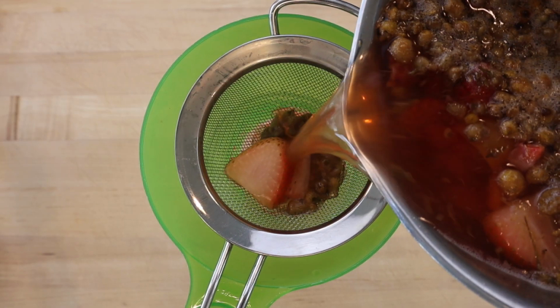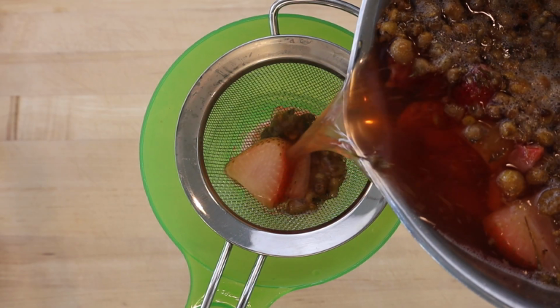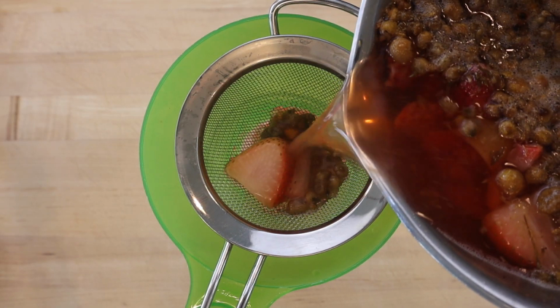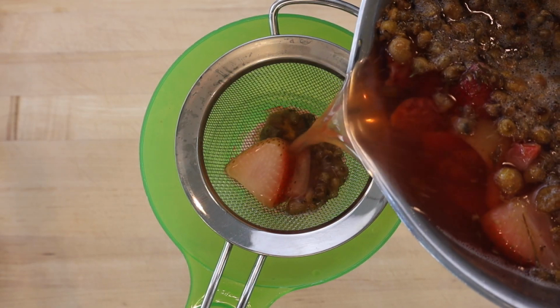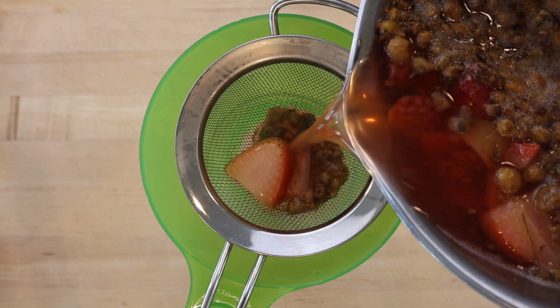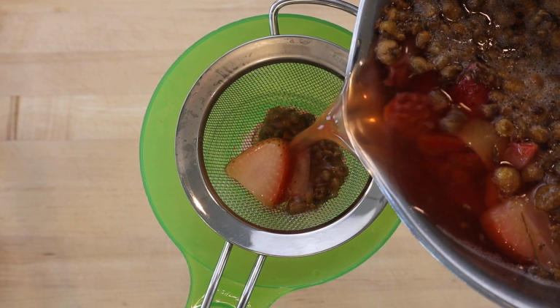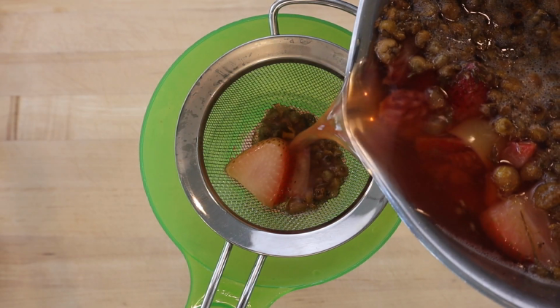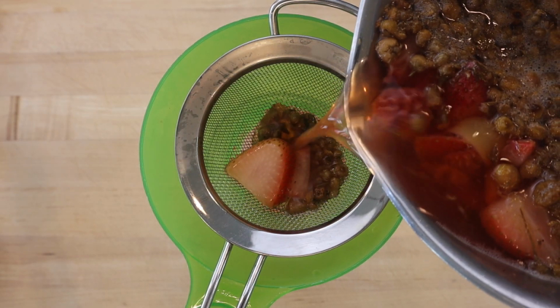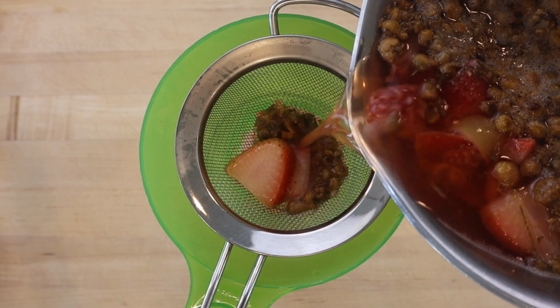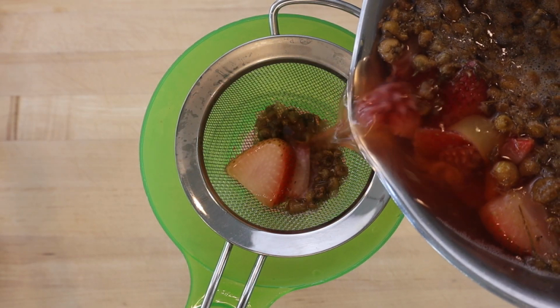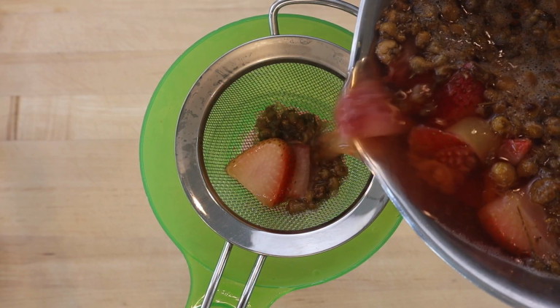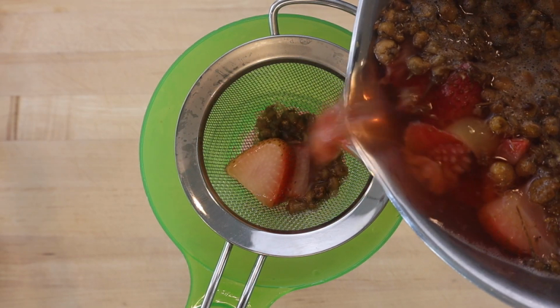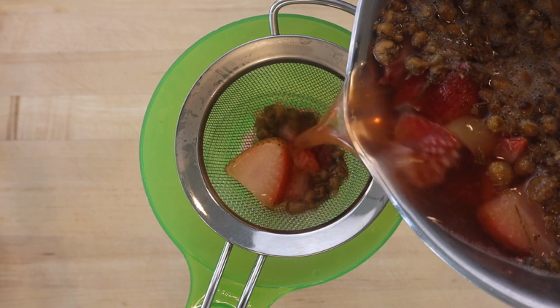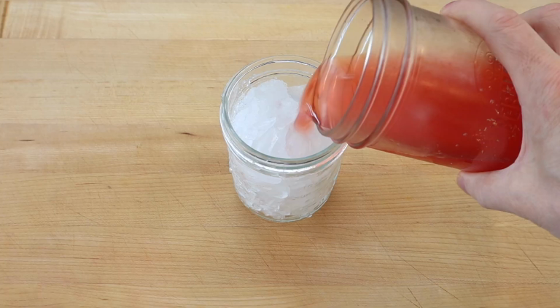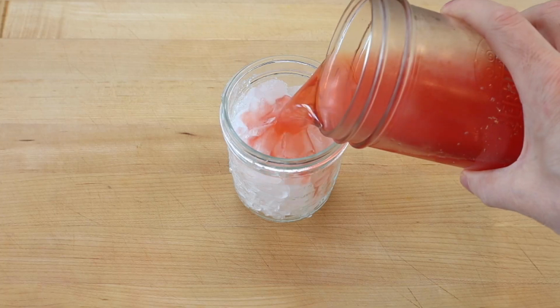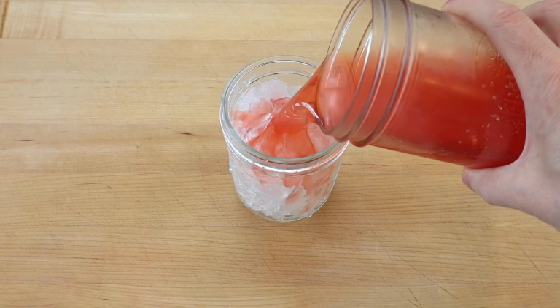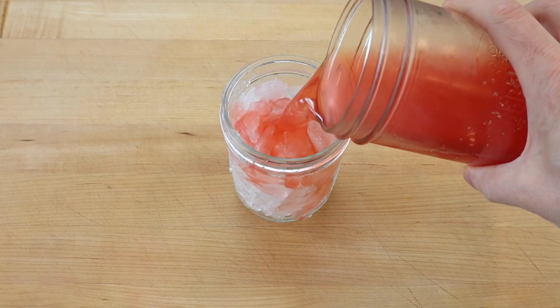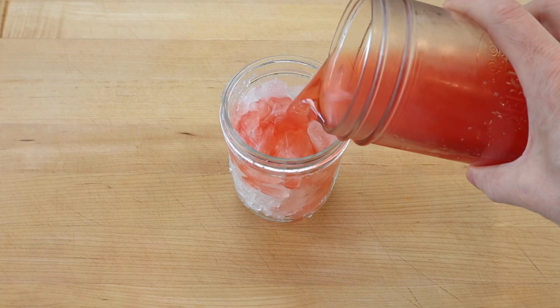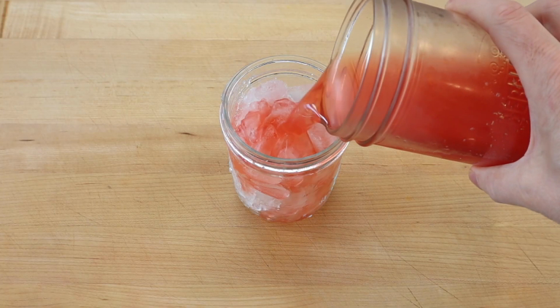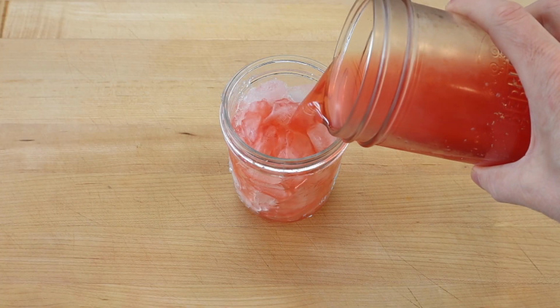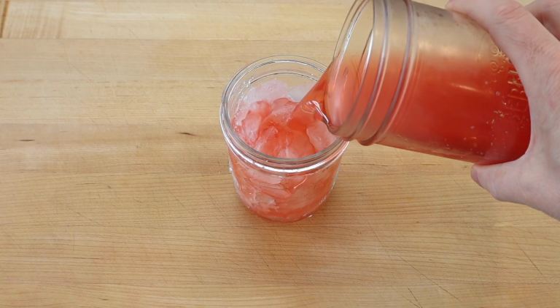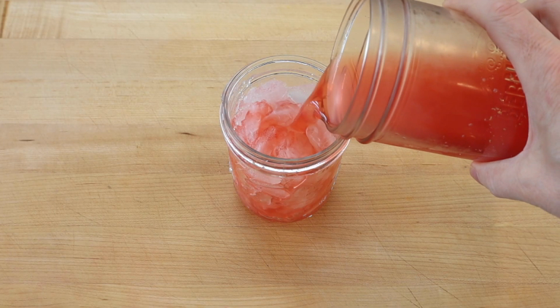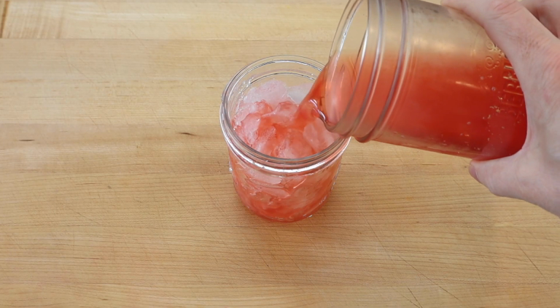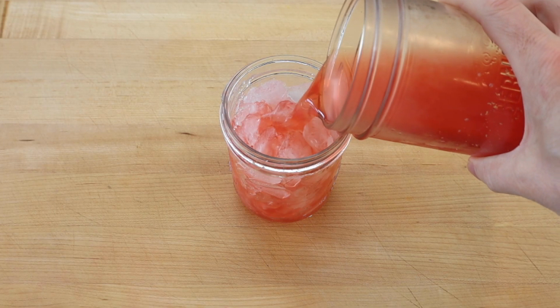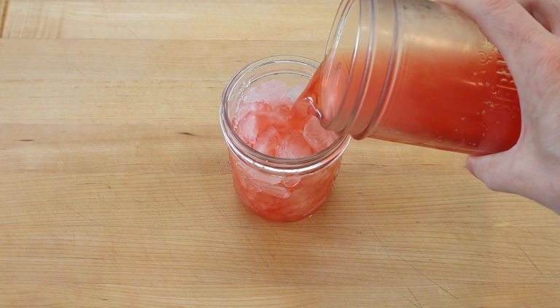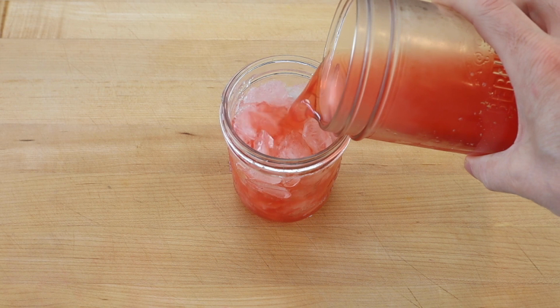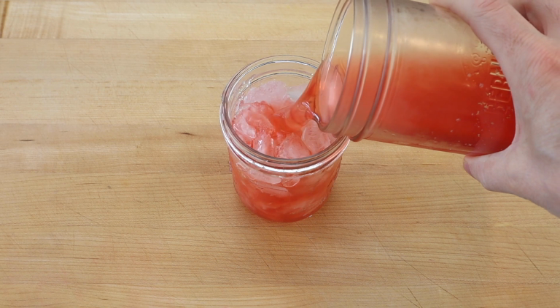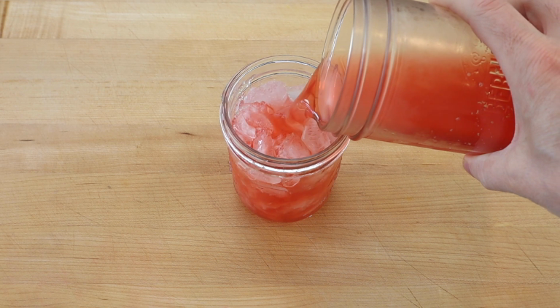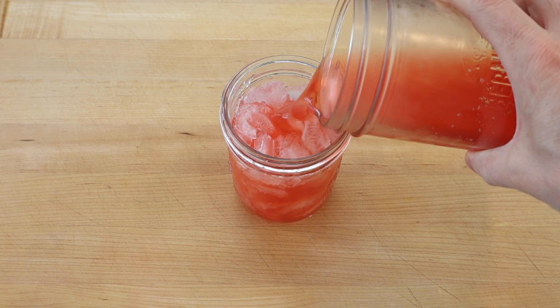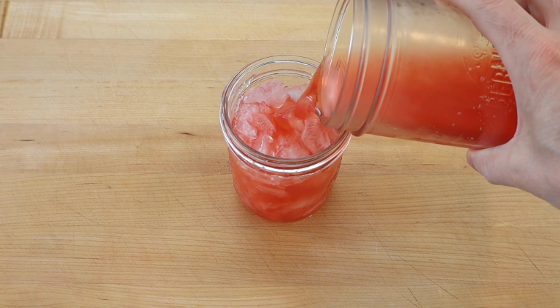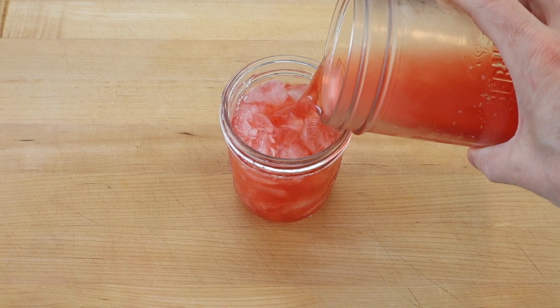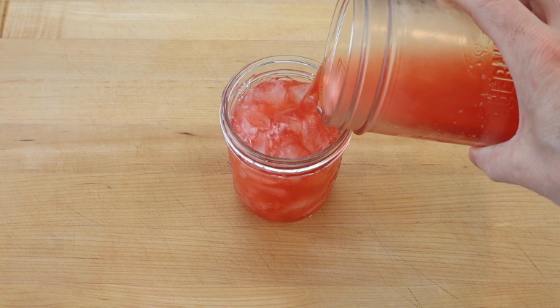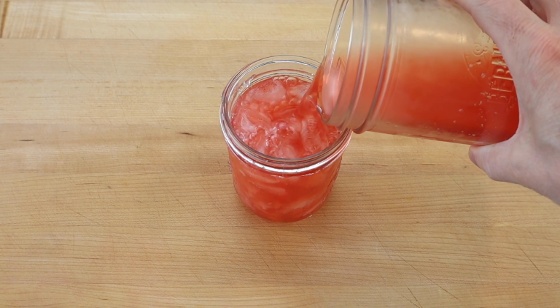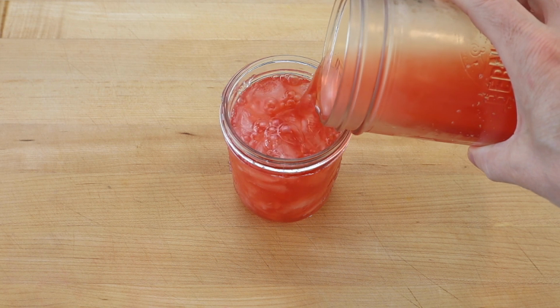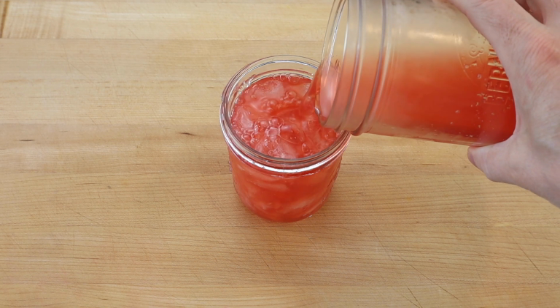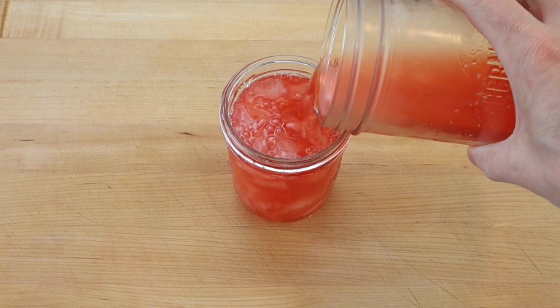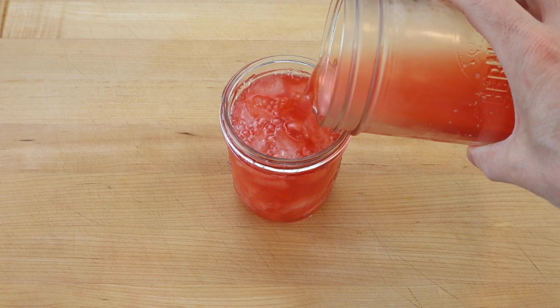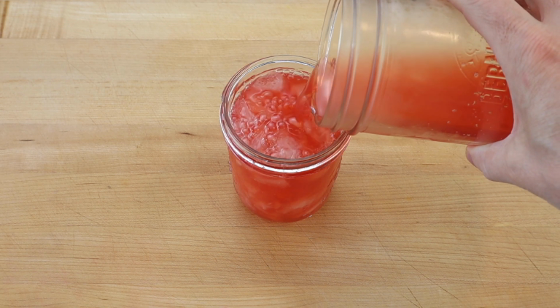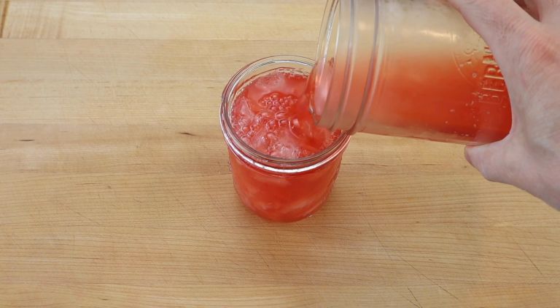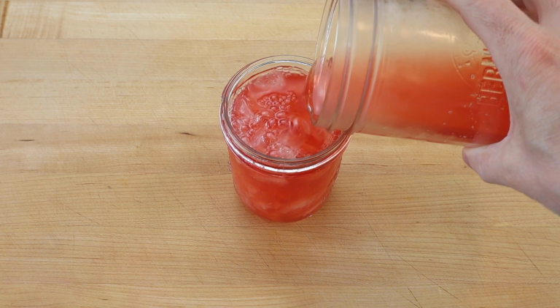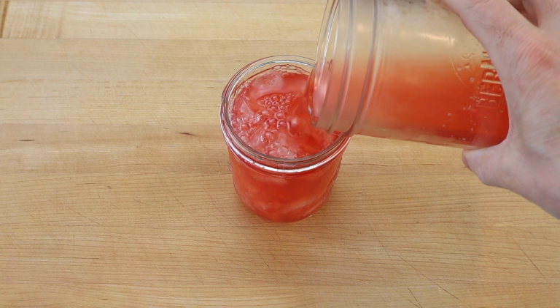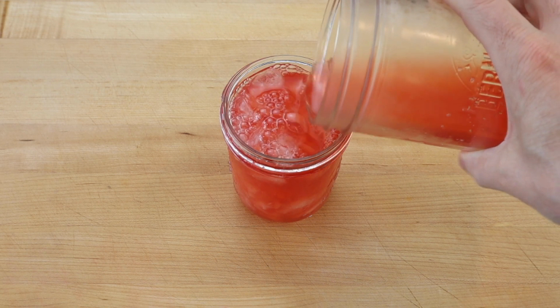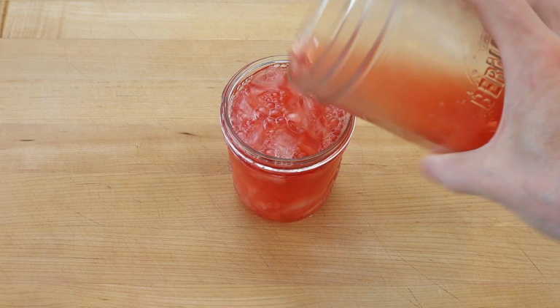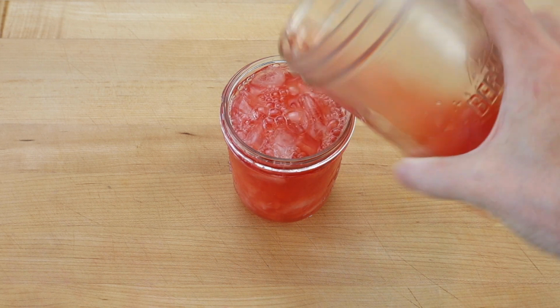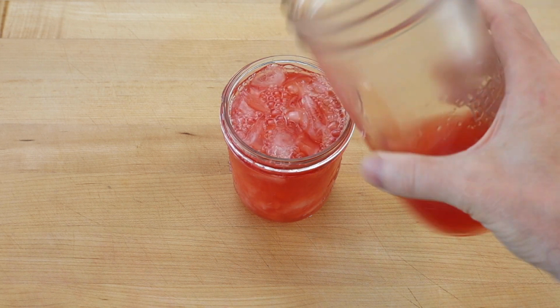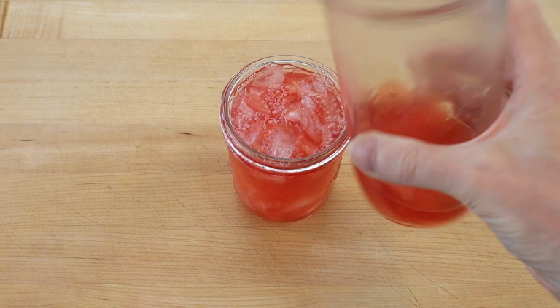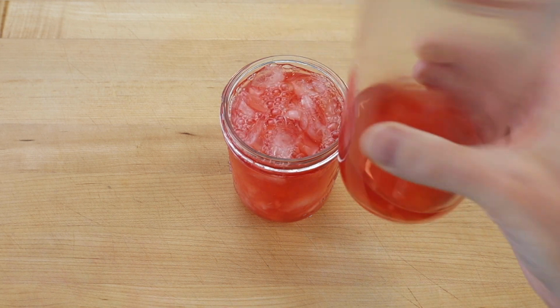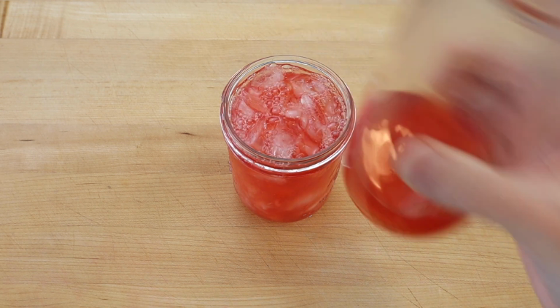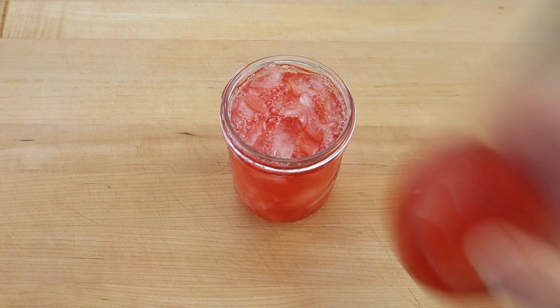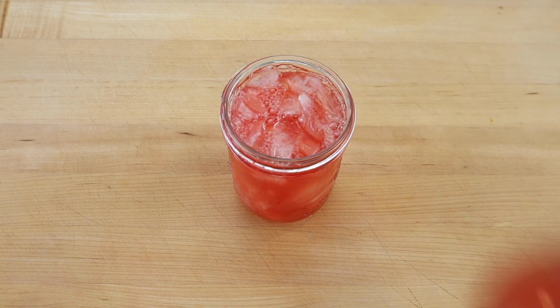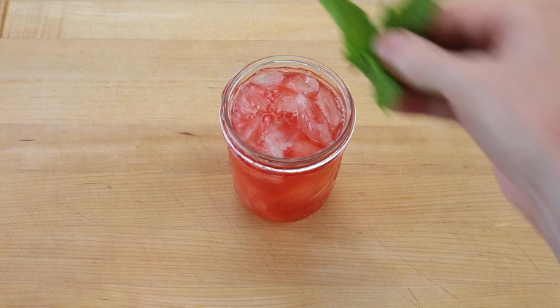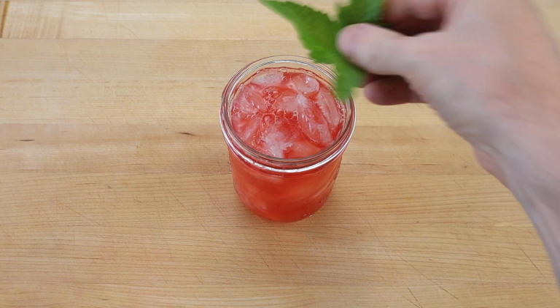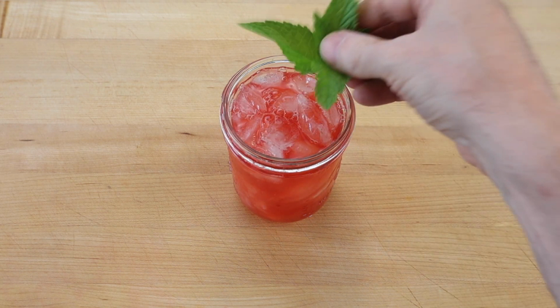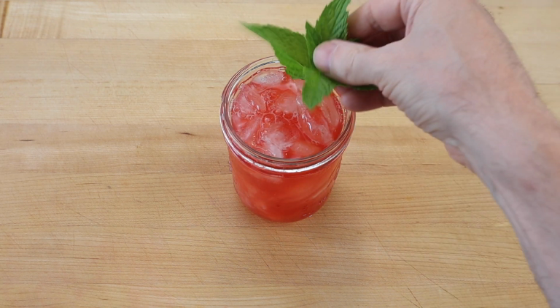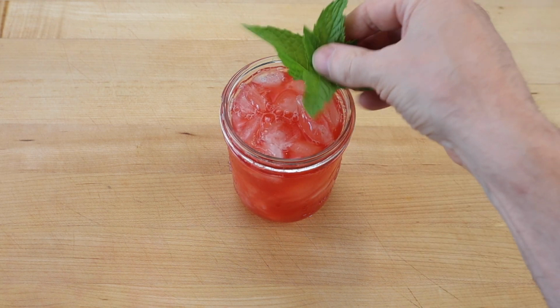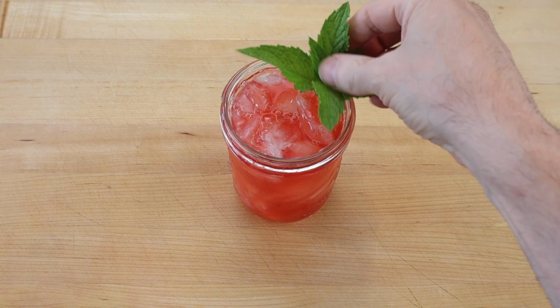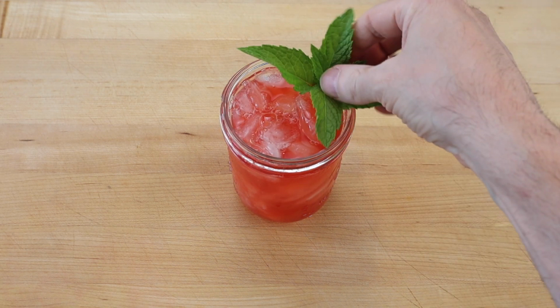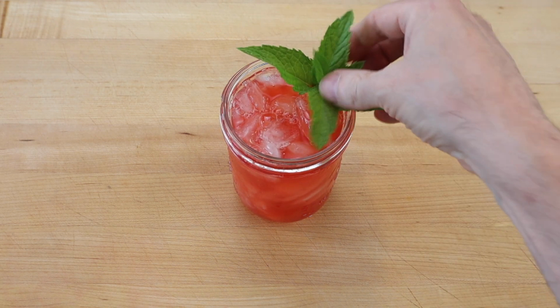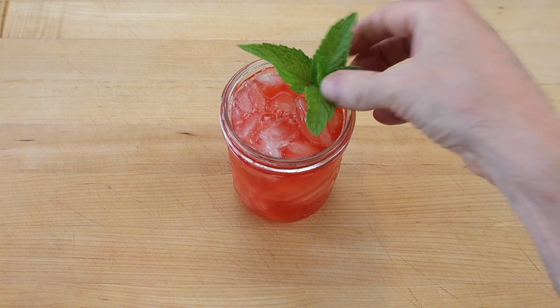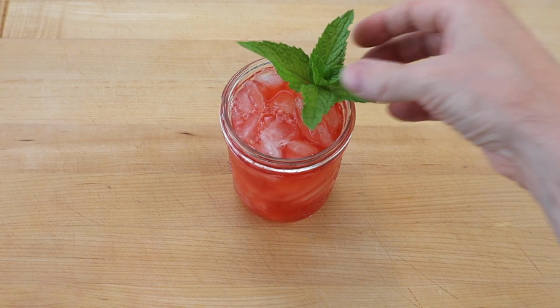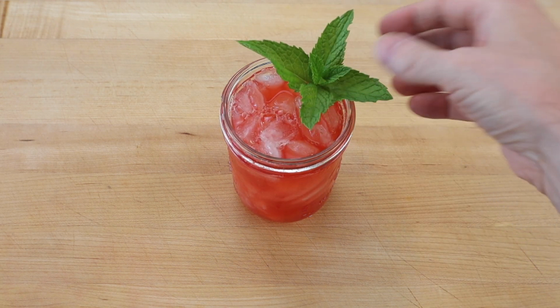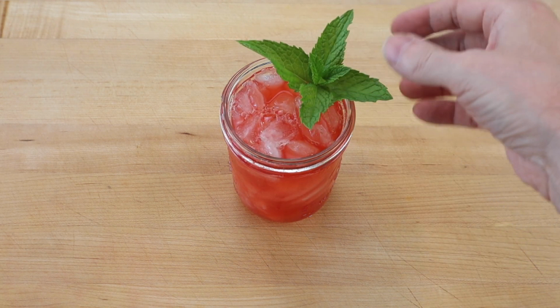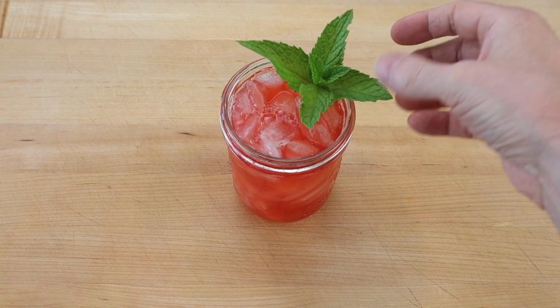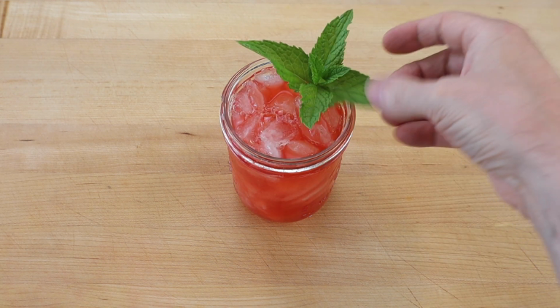Then strain and allow to cool completely. To serve, pour the chilled strawberry mint chamomile tea over ice and garnish with a sprig of fresh mint.